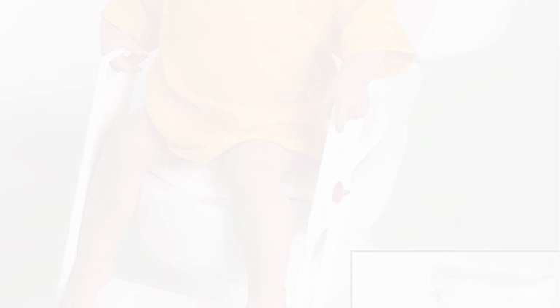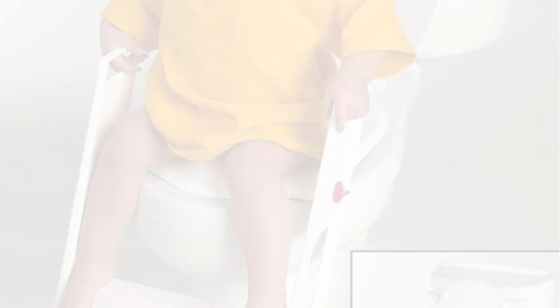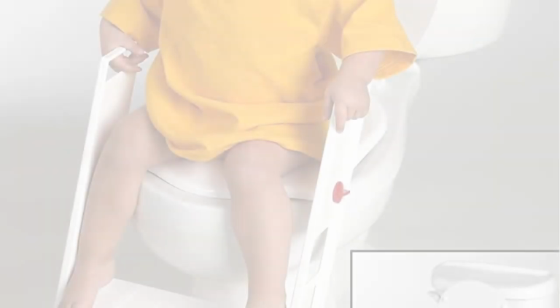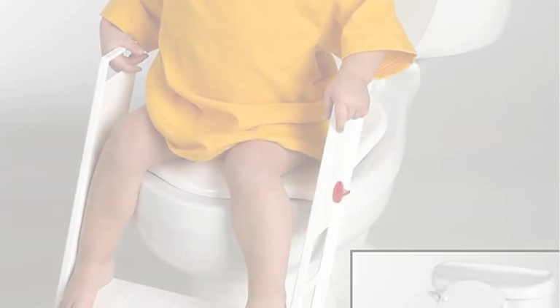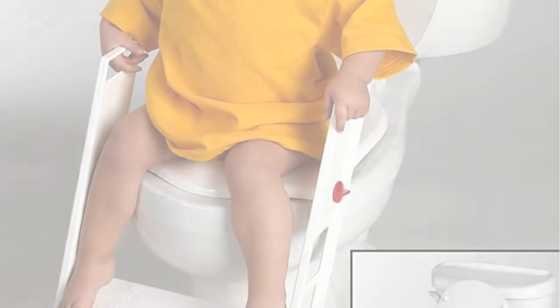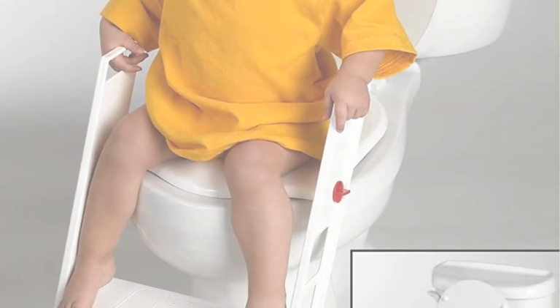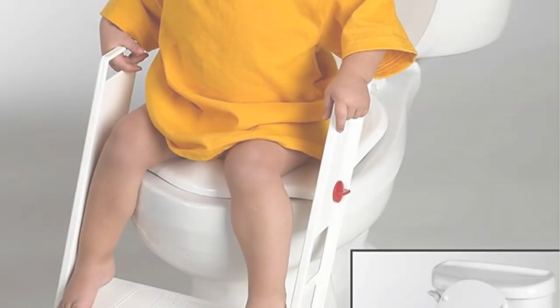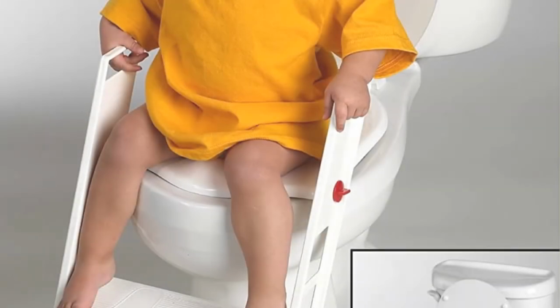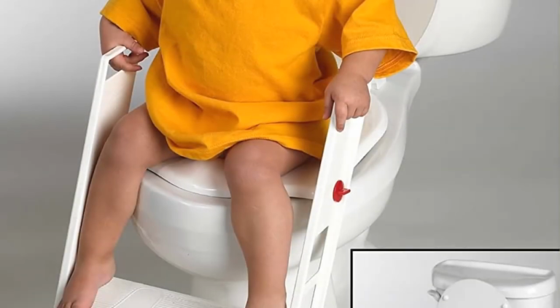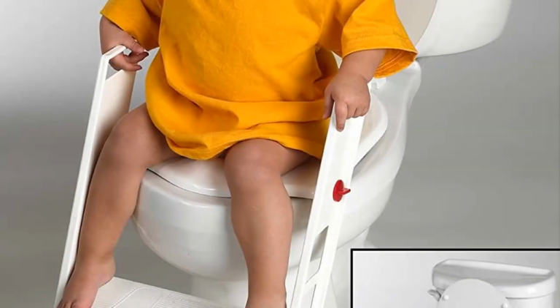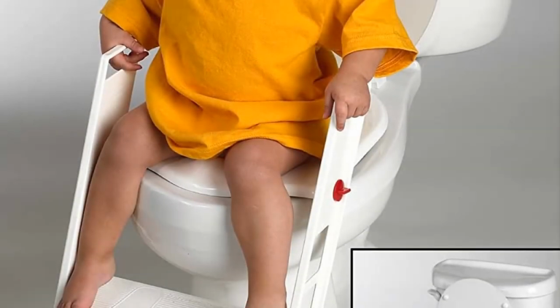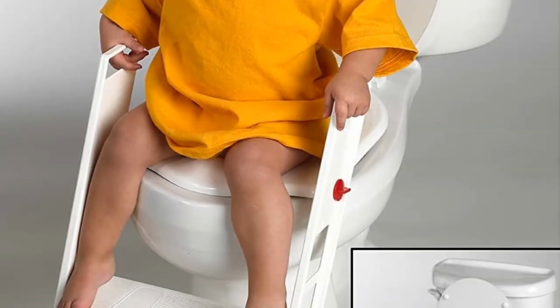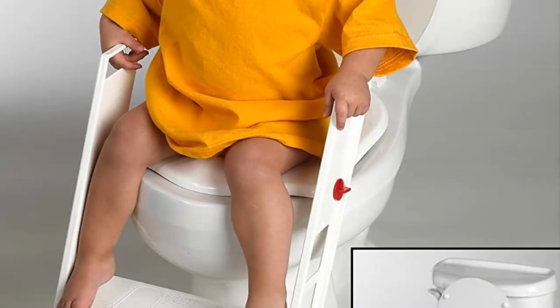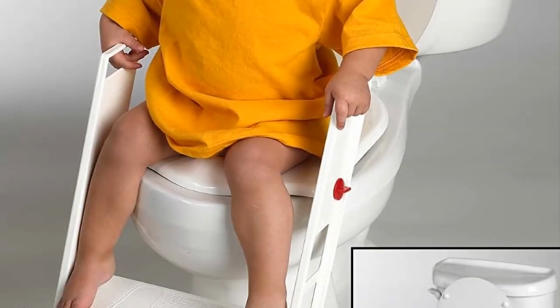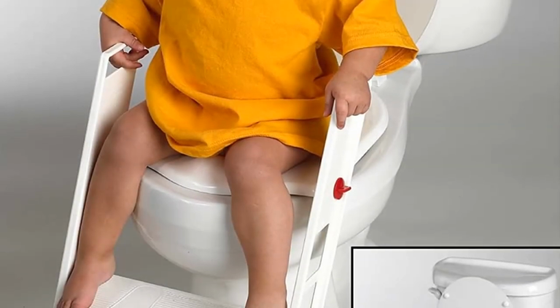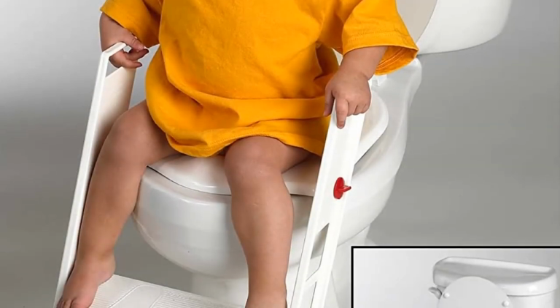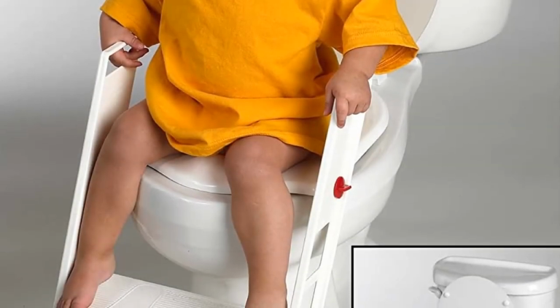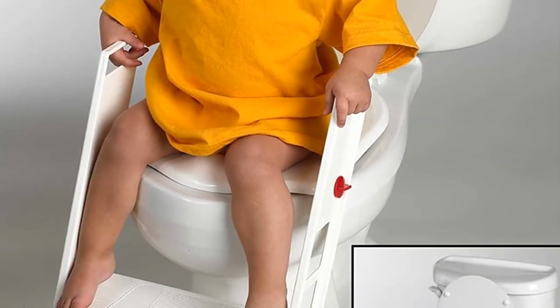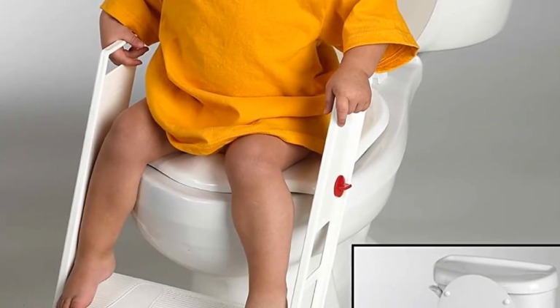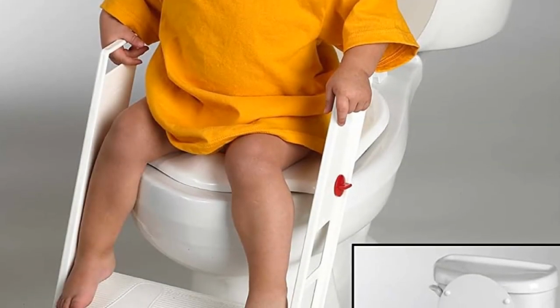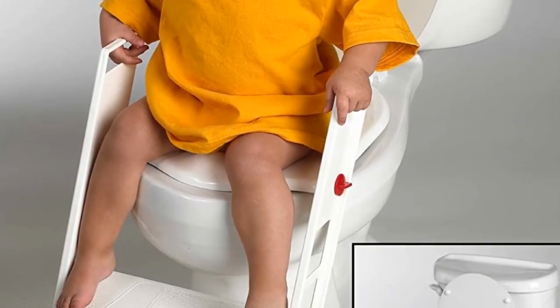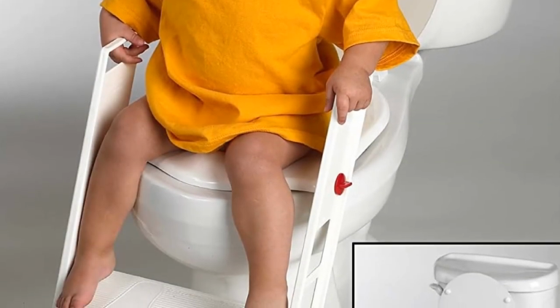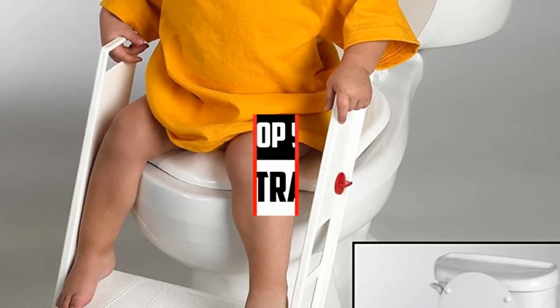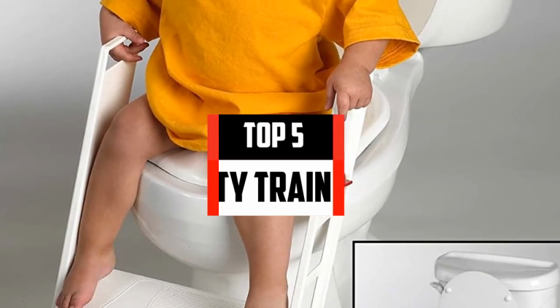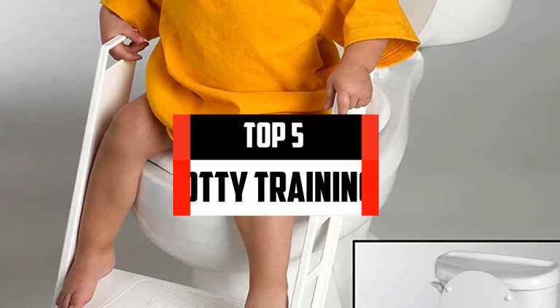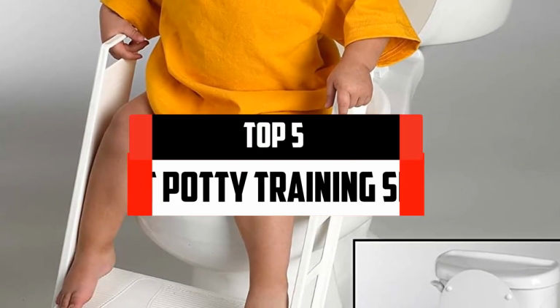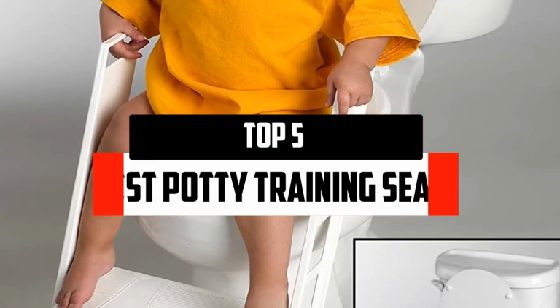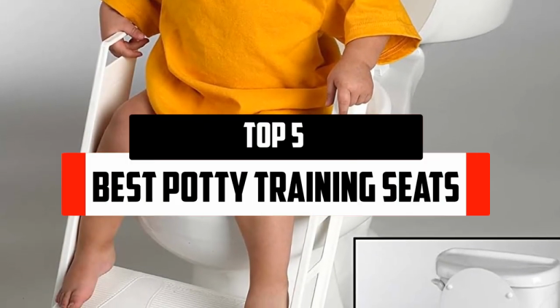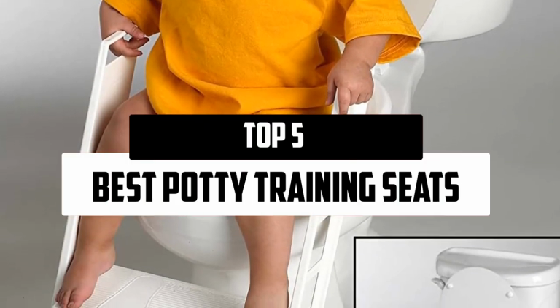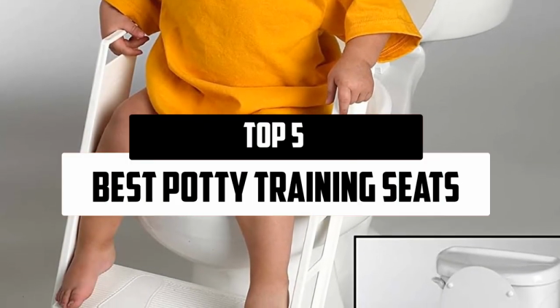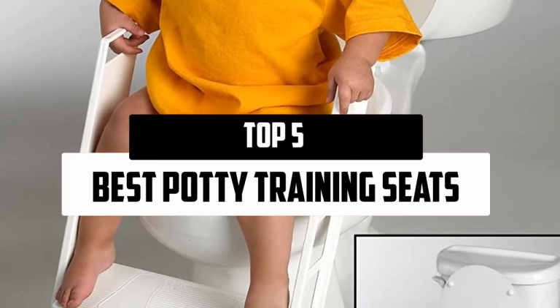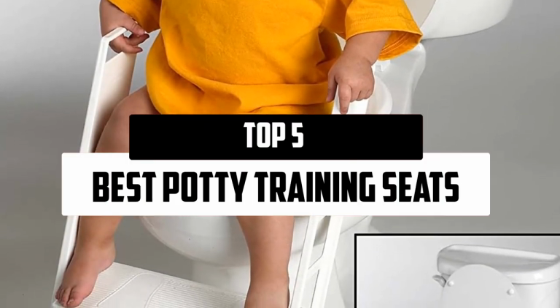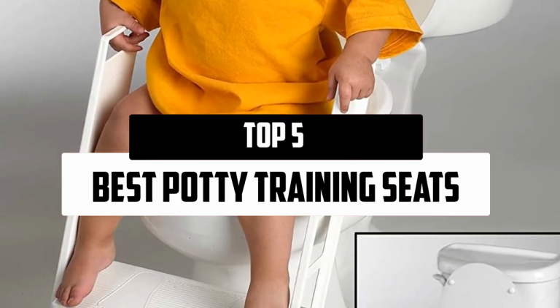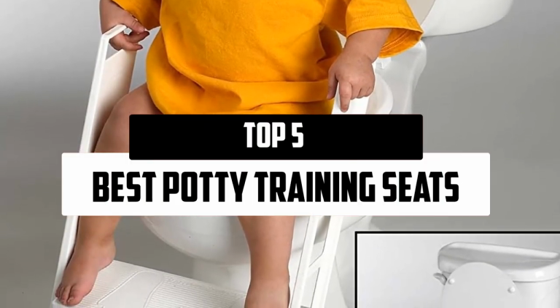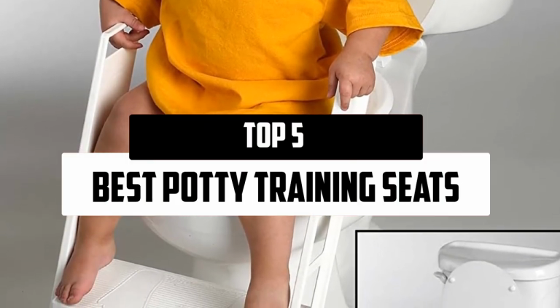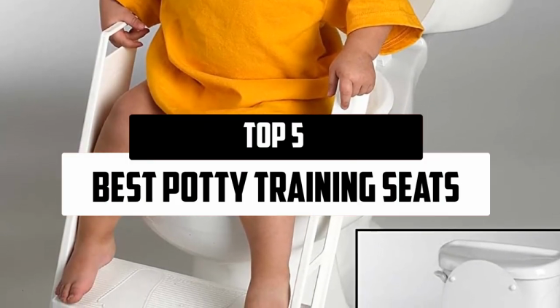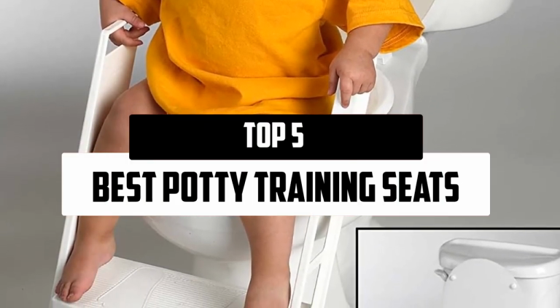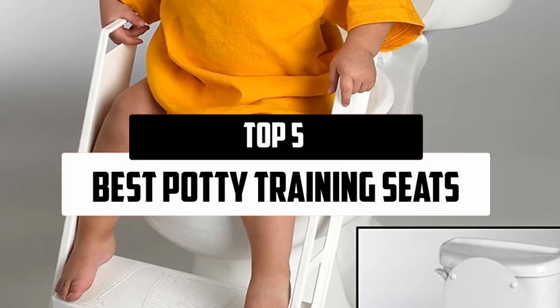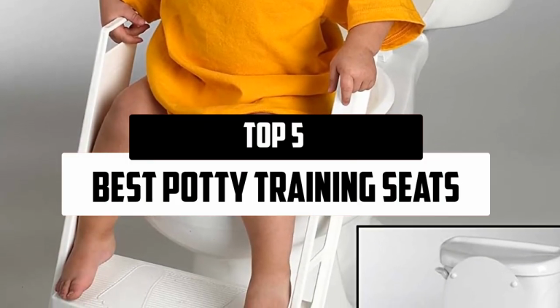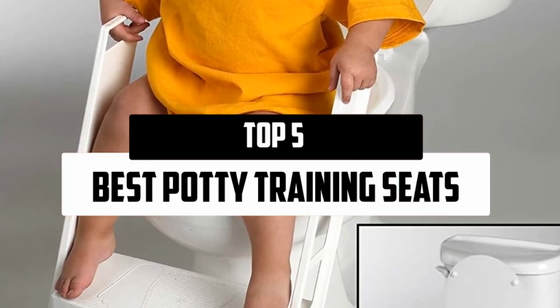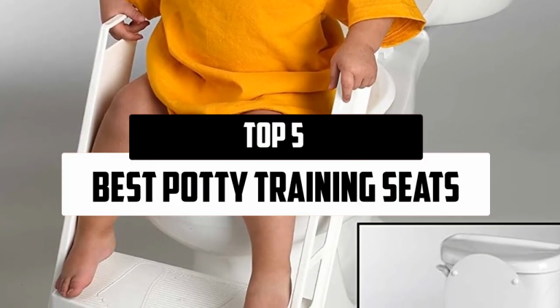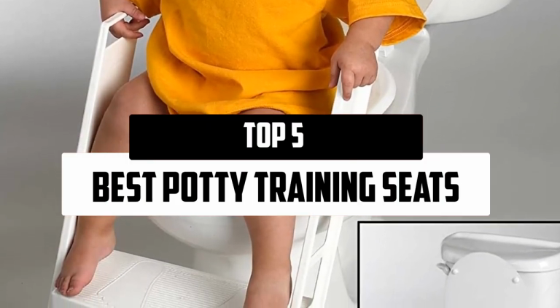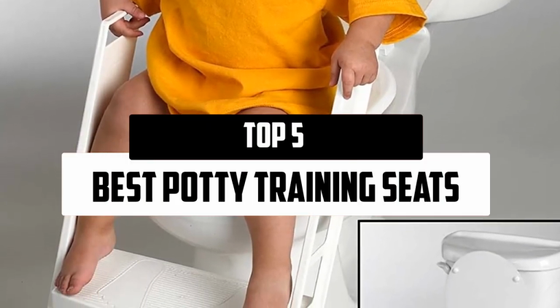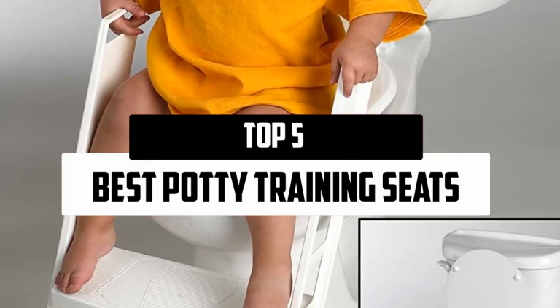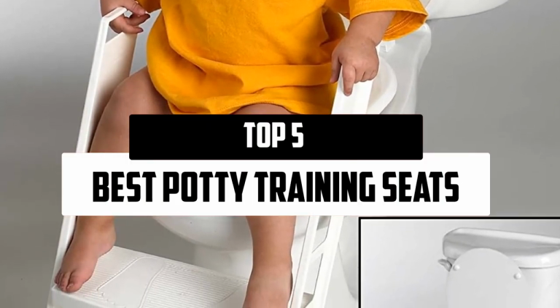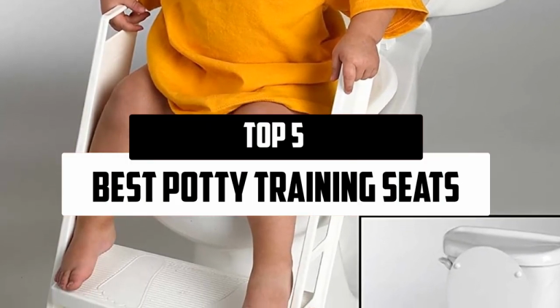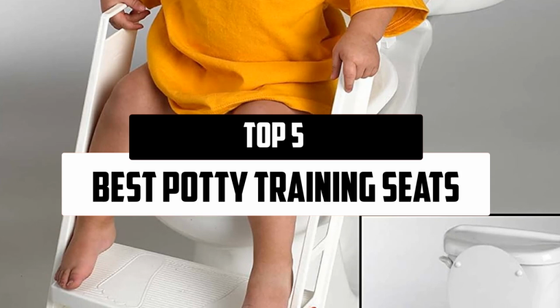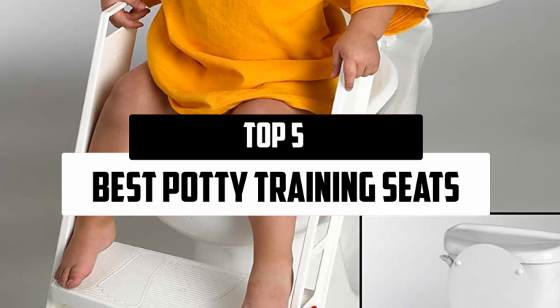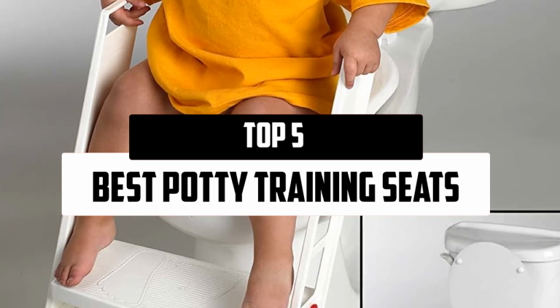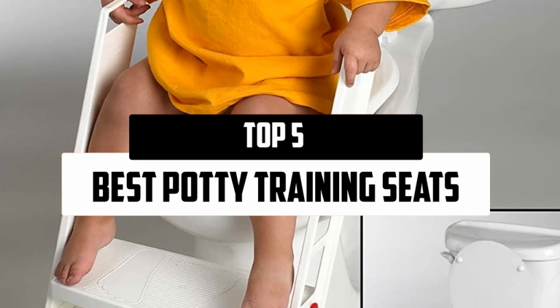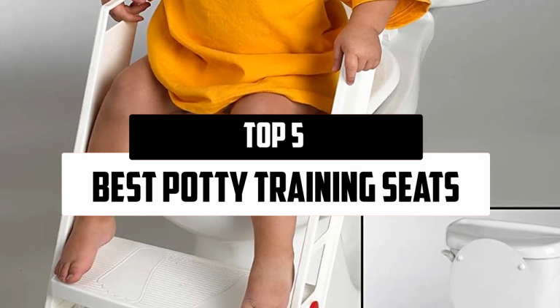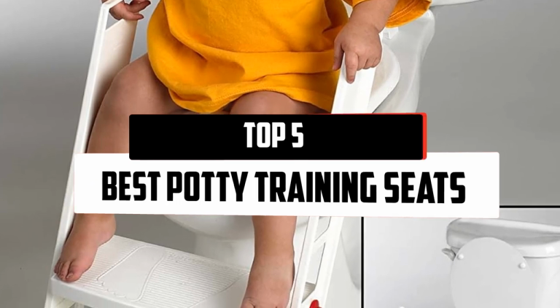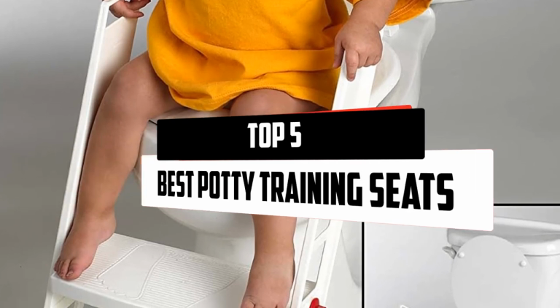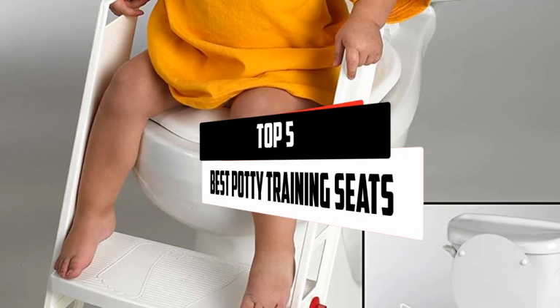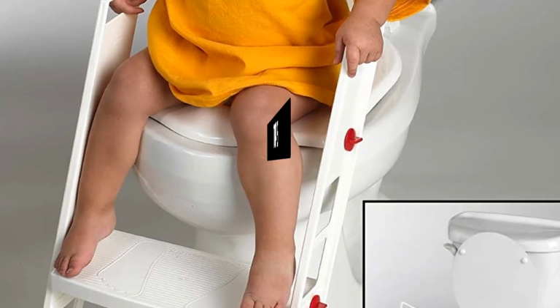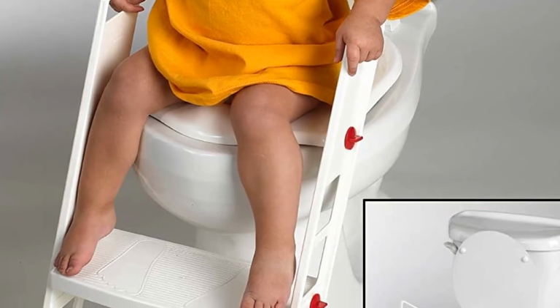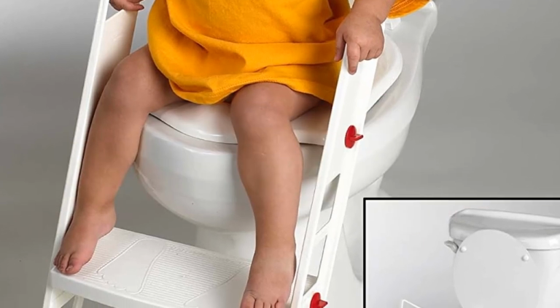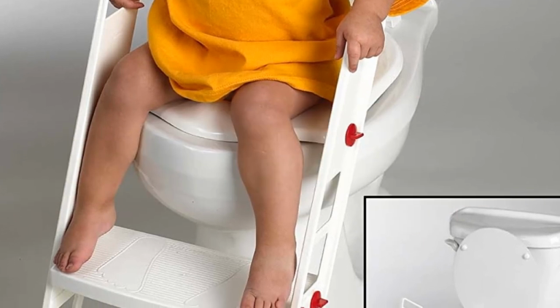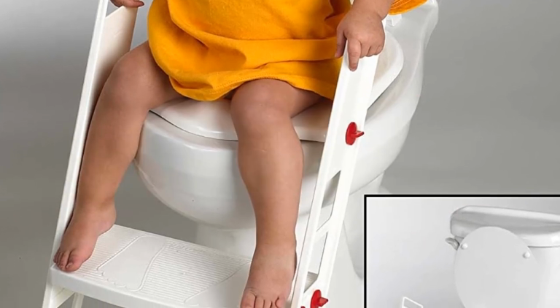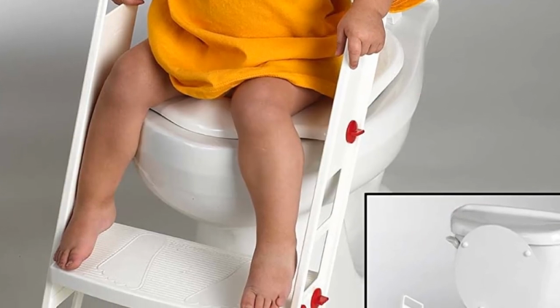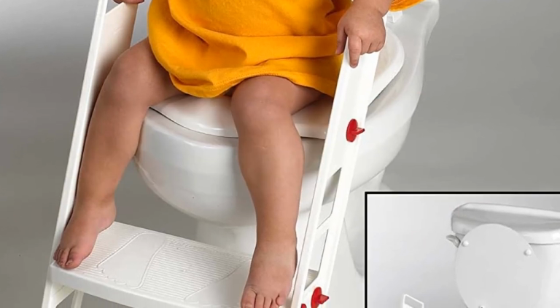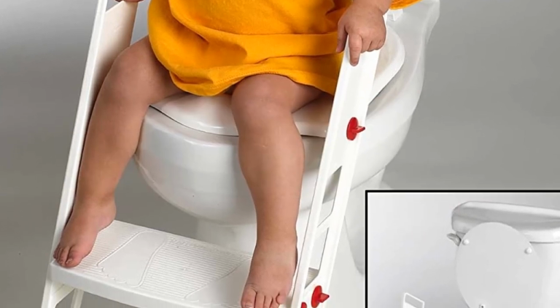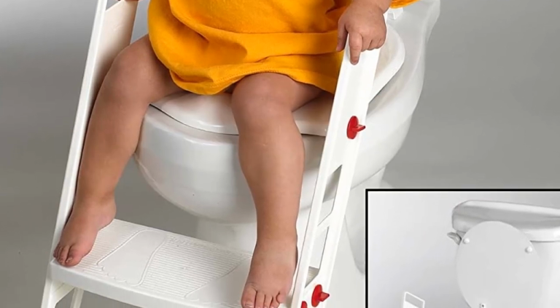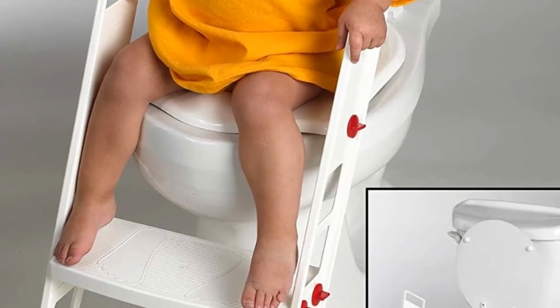In this episode of the 5 Best Pro, we'll cover the top 5 best potty training seats that are available on the market.